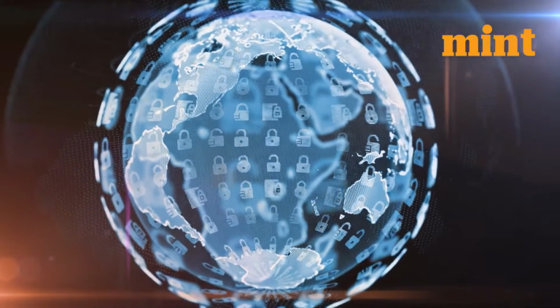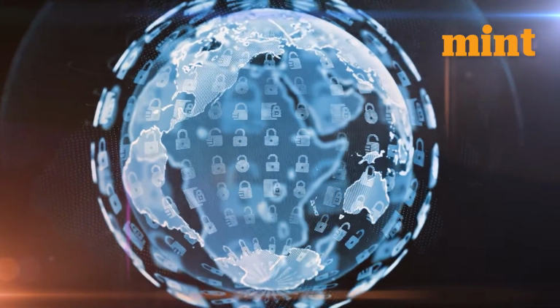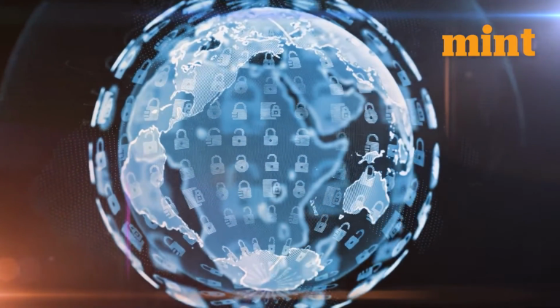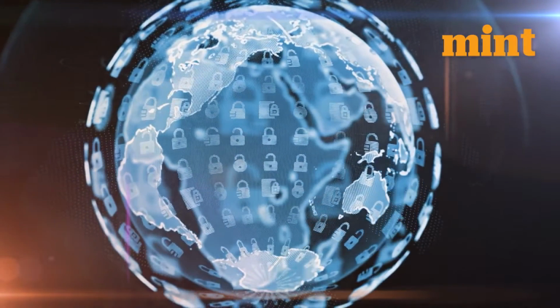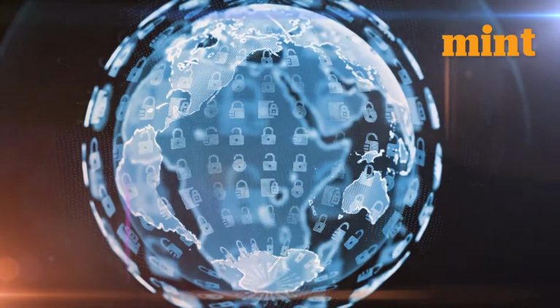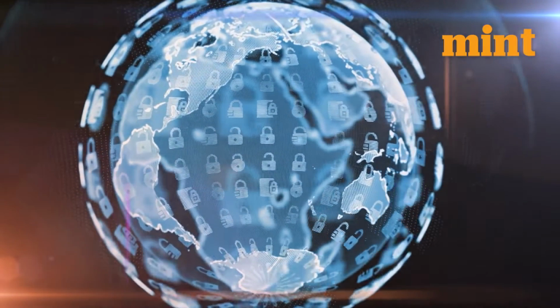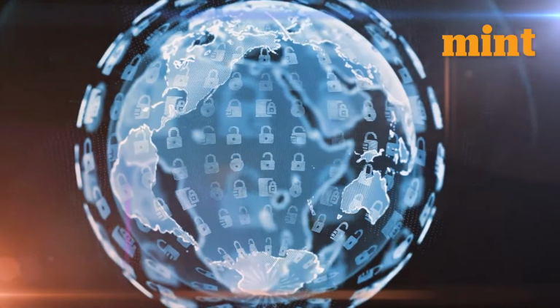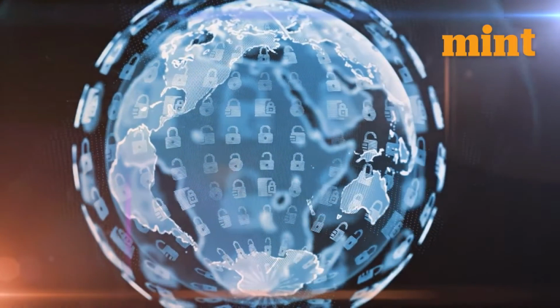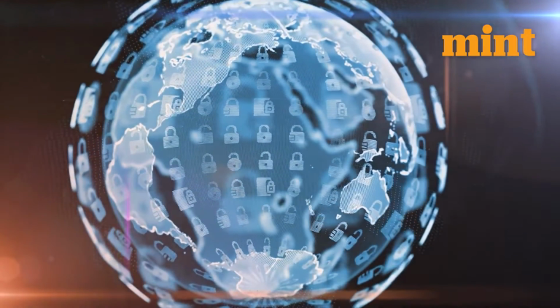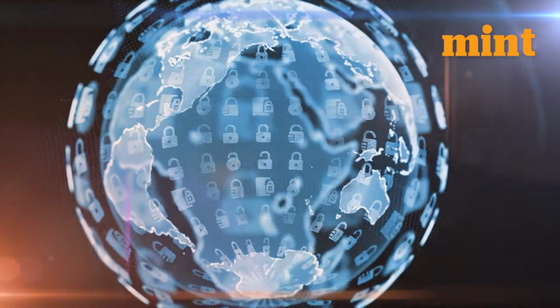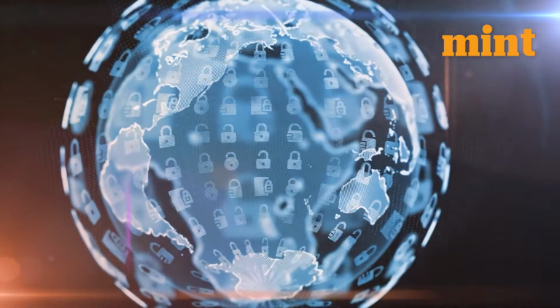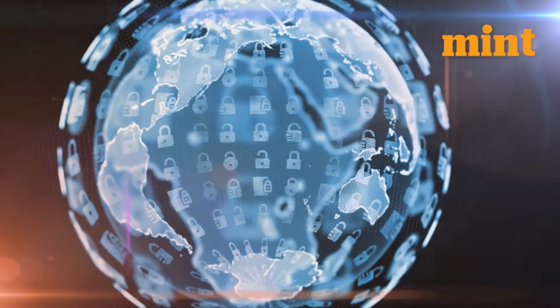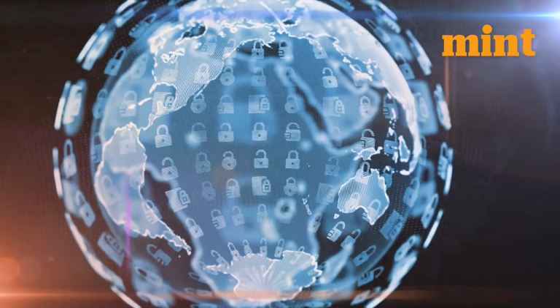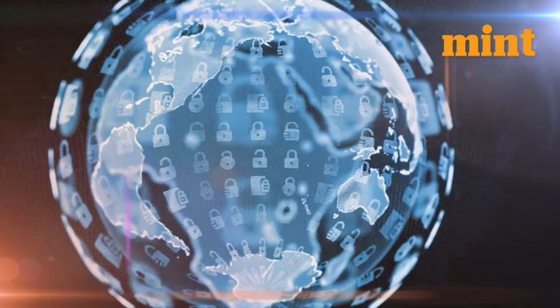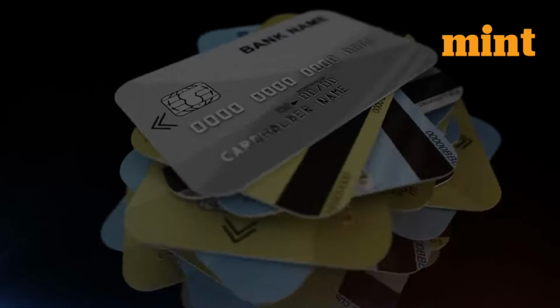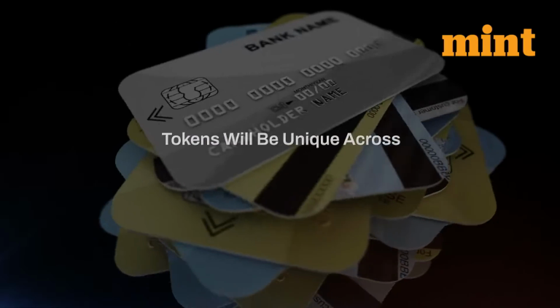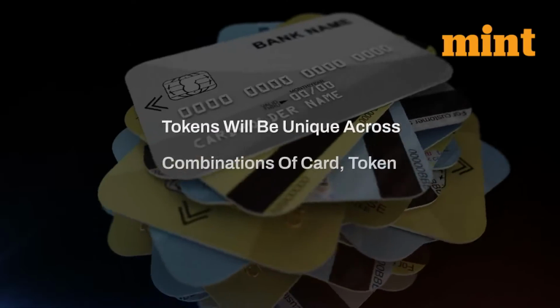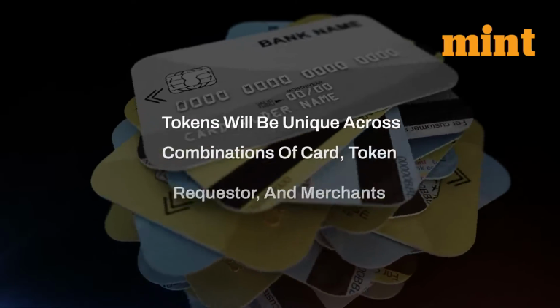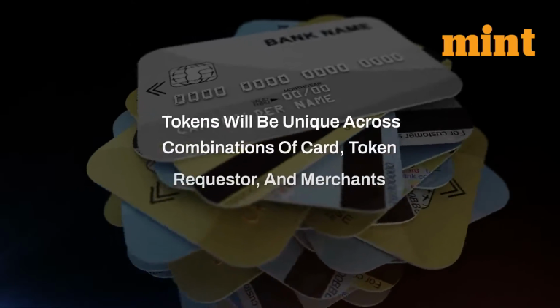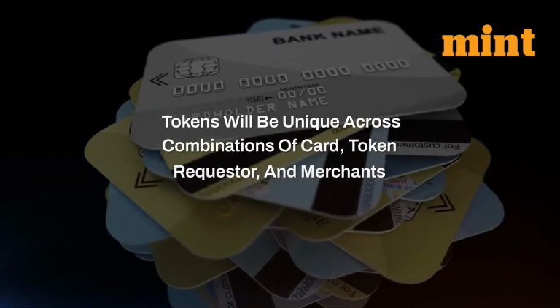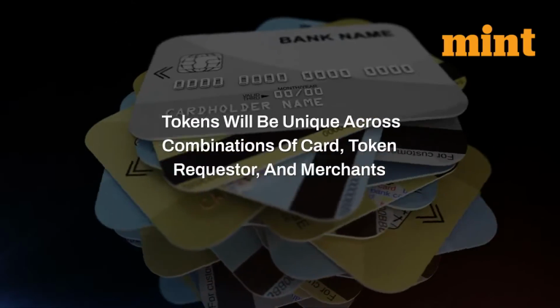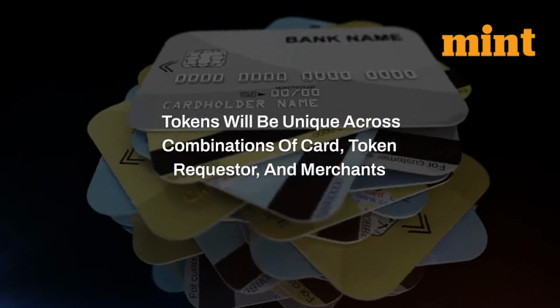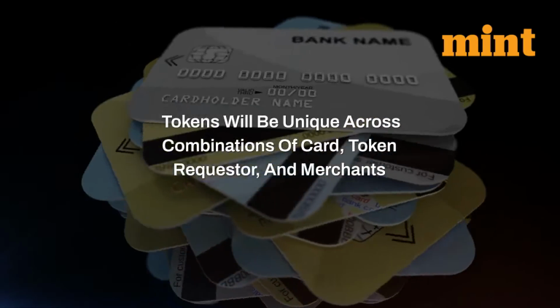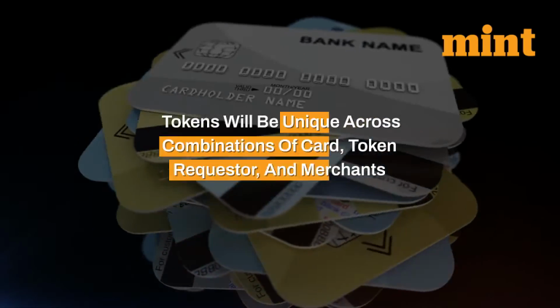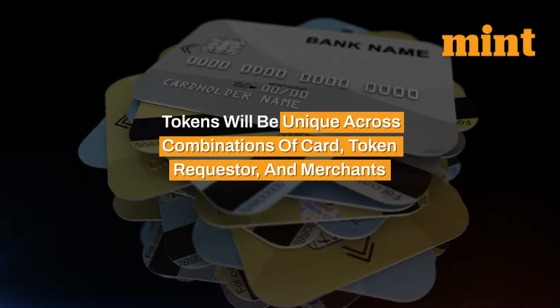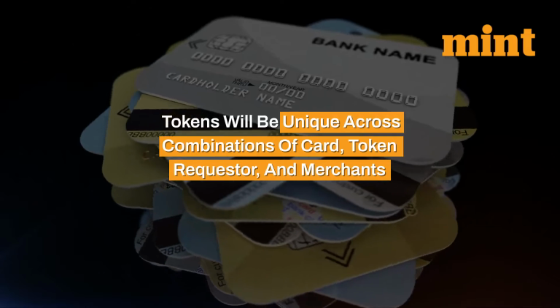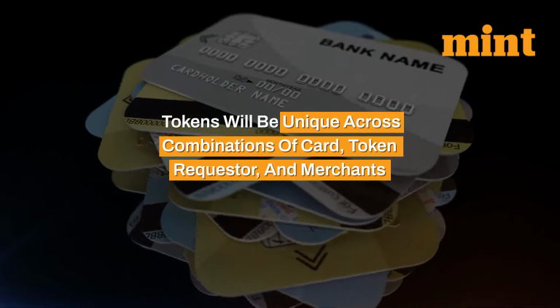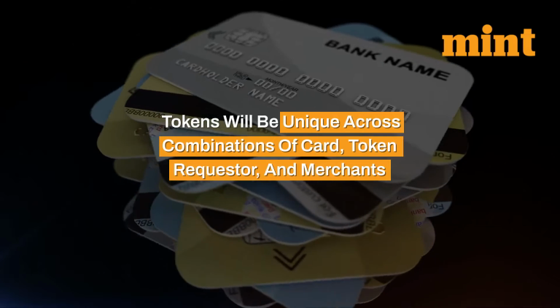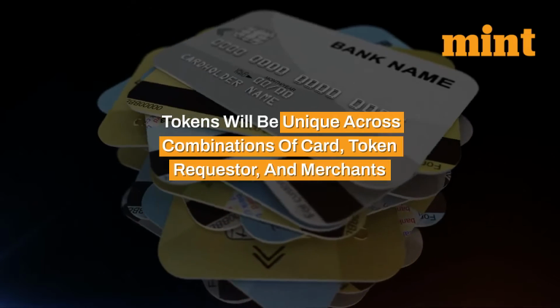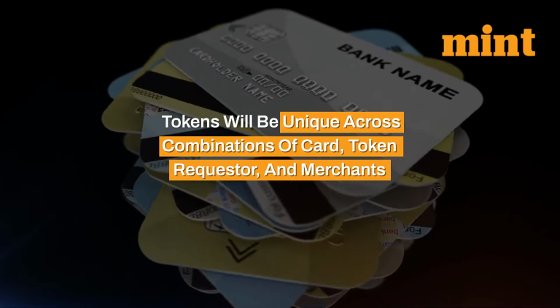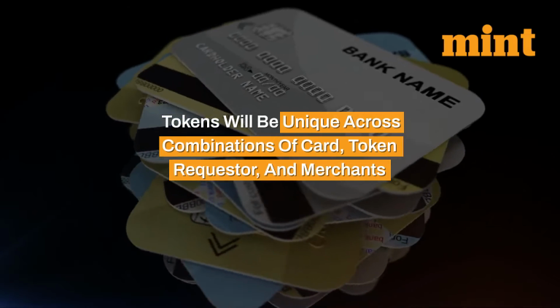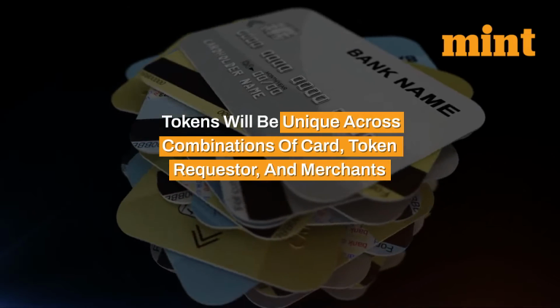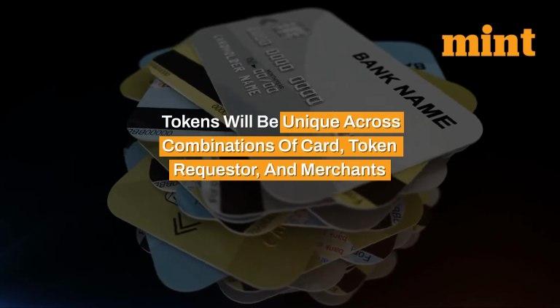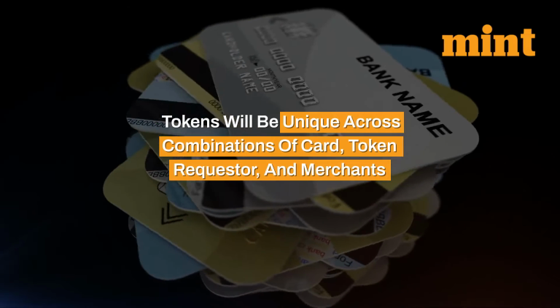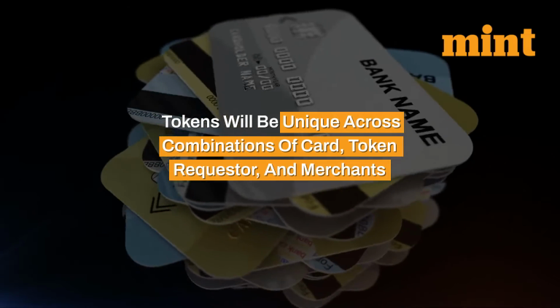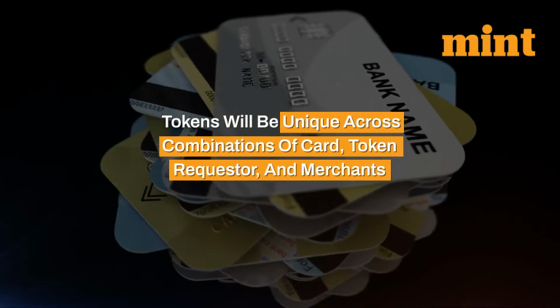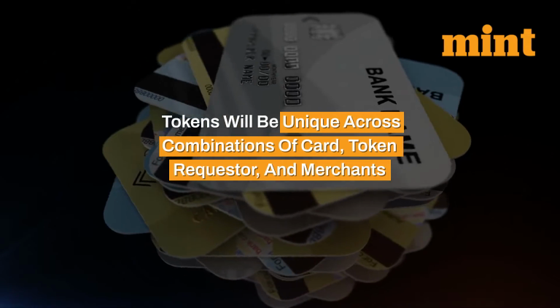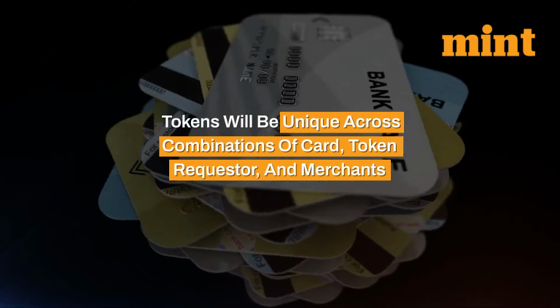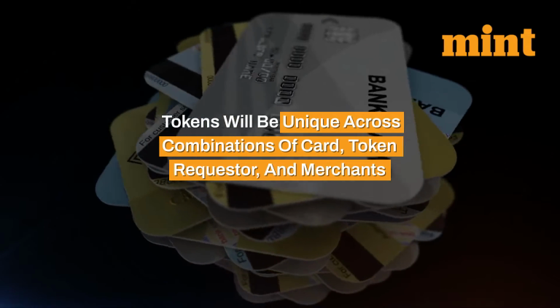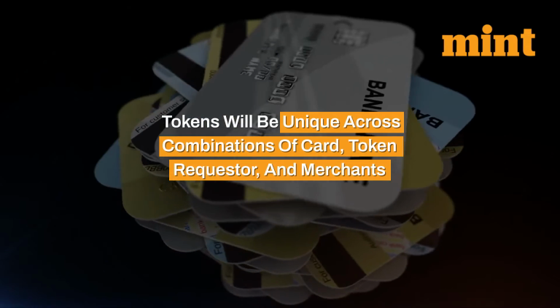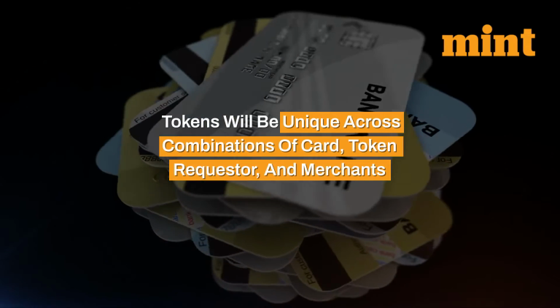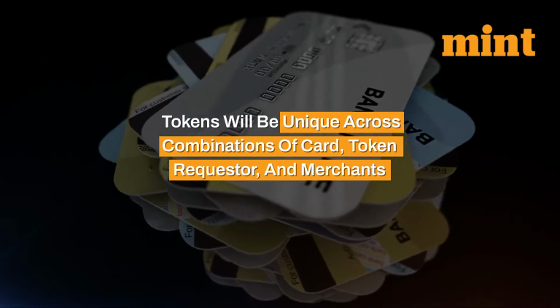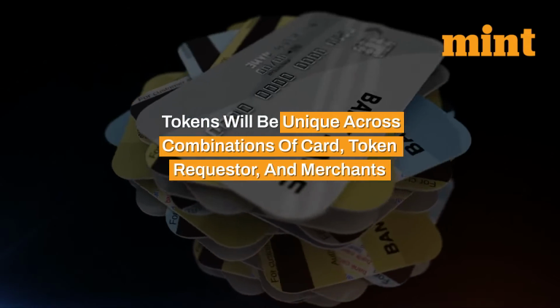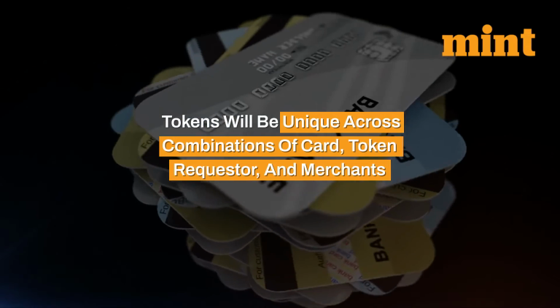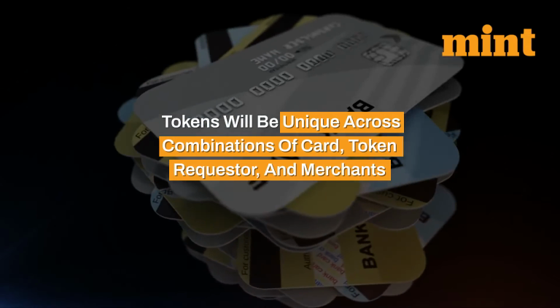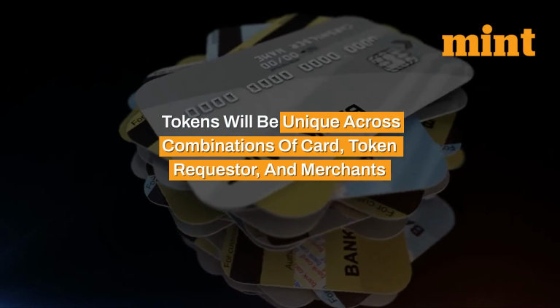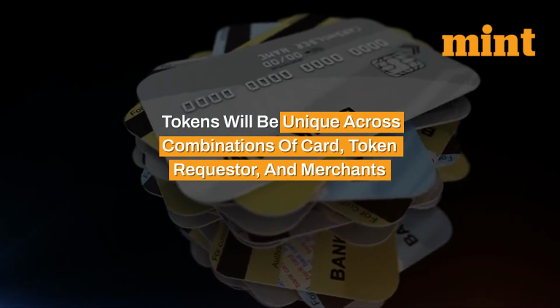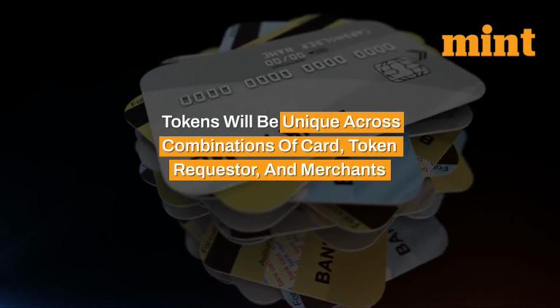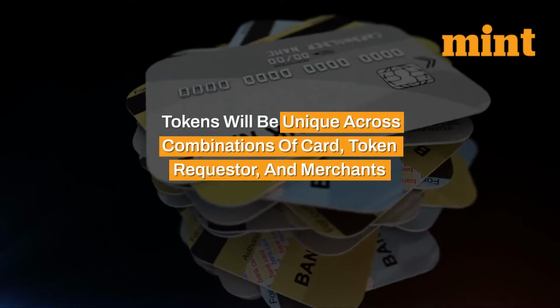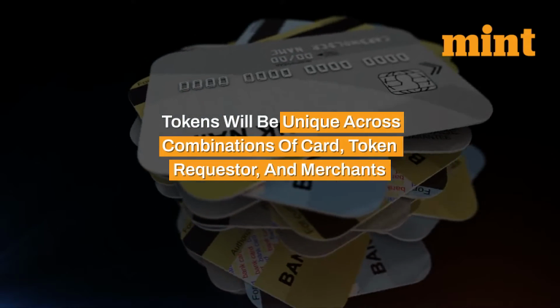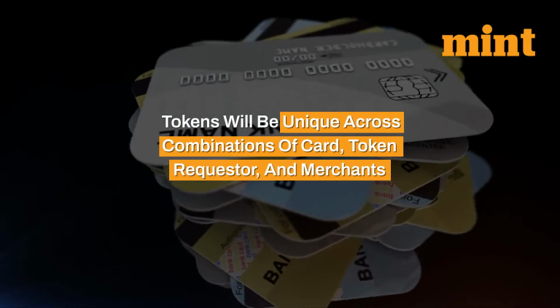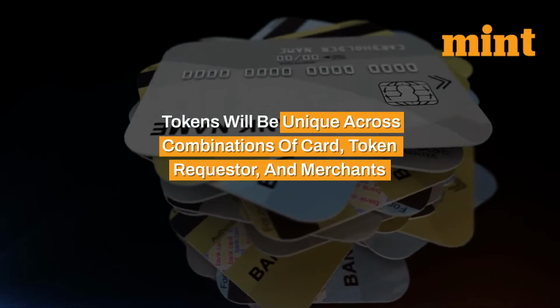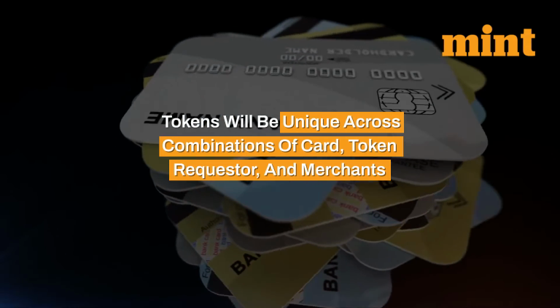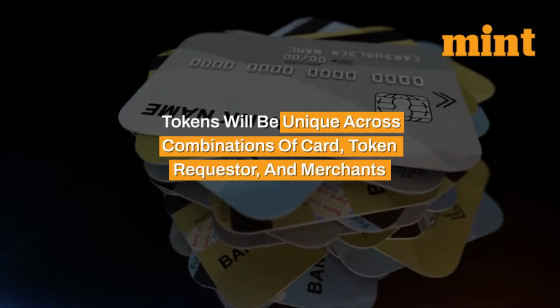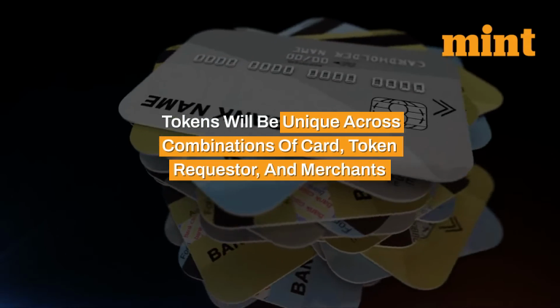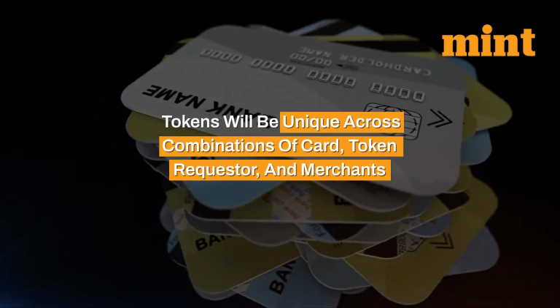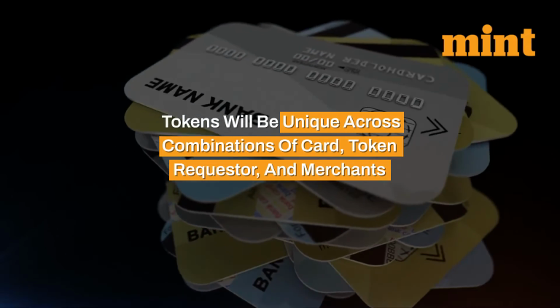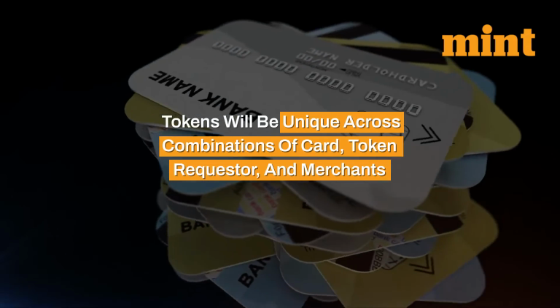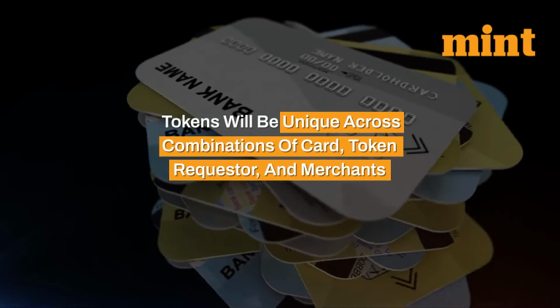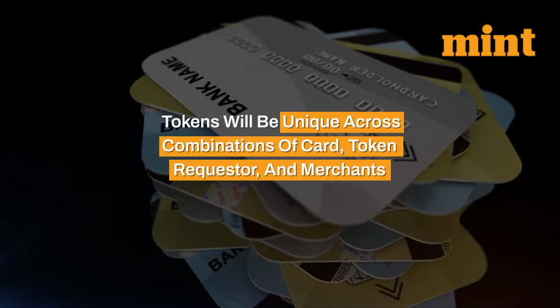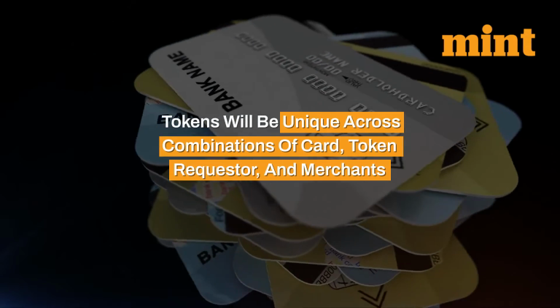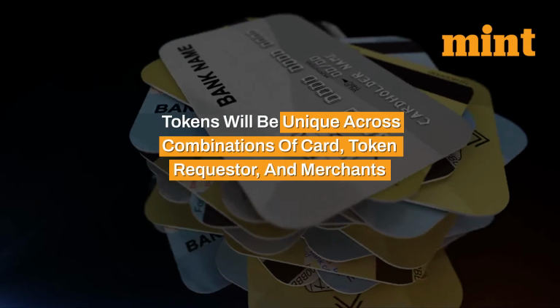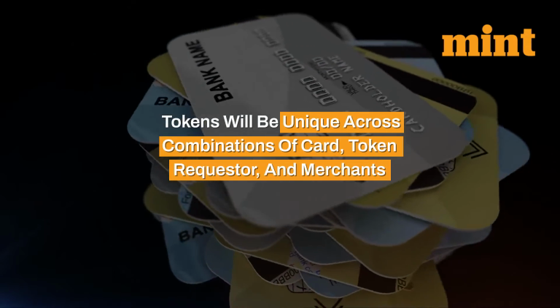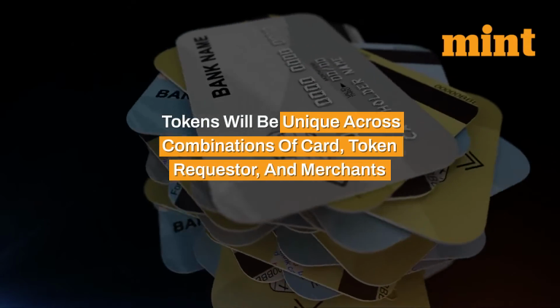A third party accessing the token won't have use for it, since tokens are unique across combinations of card, token requester, and merchant.